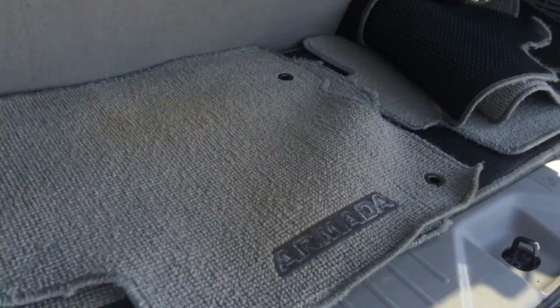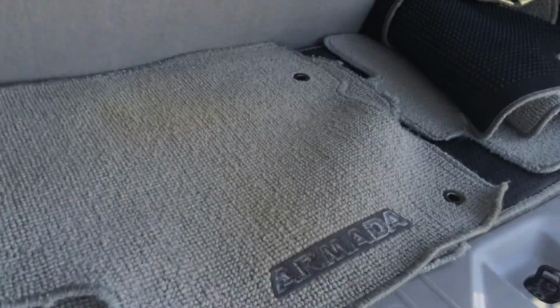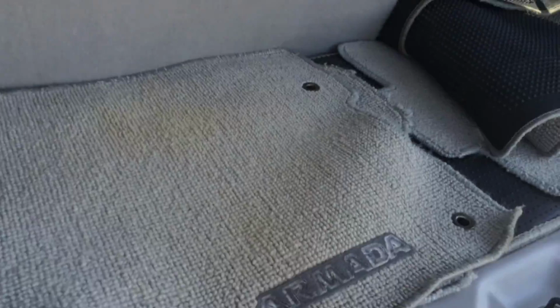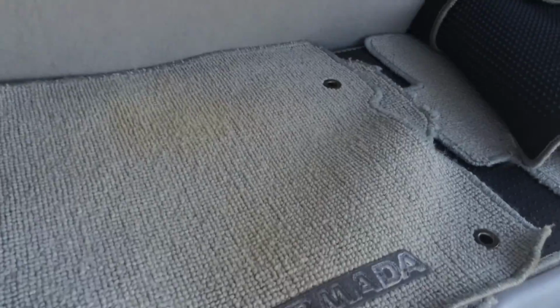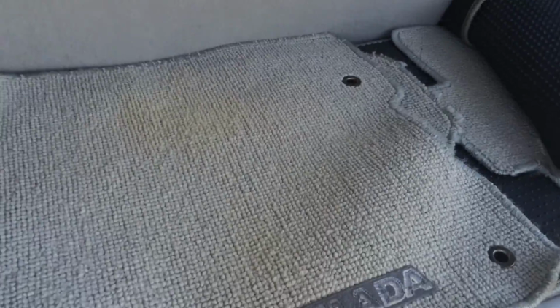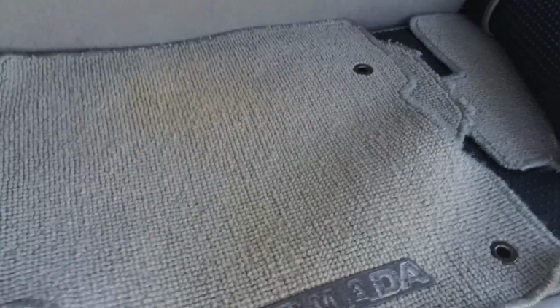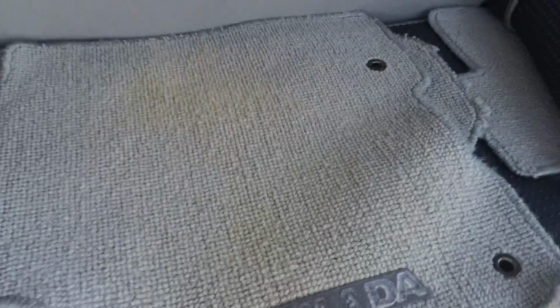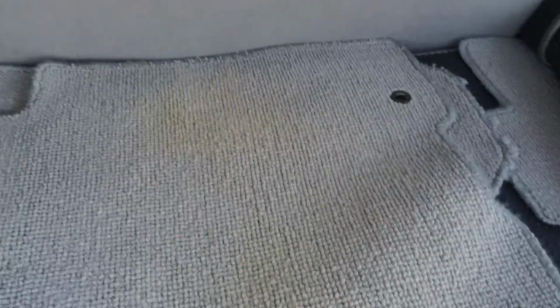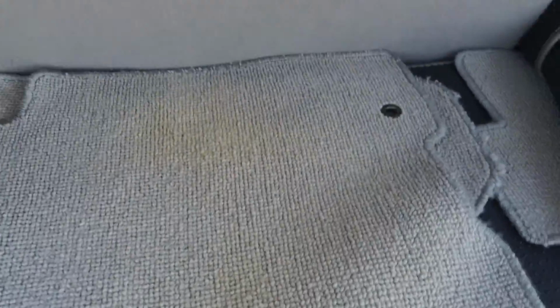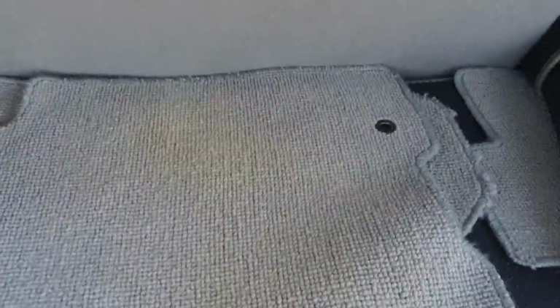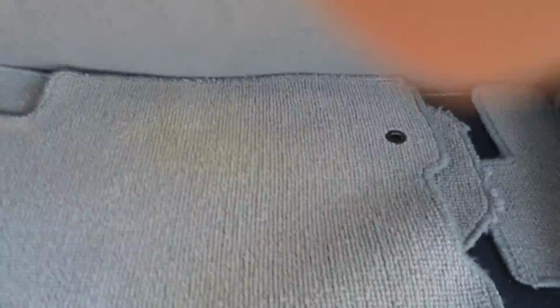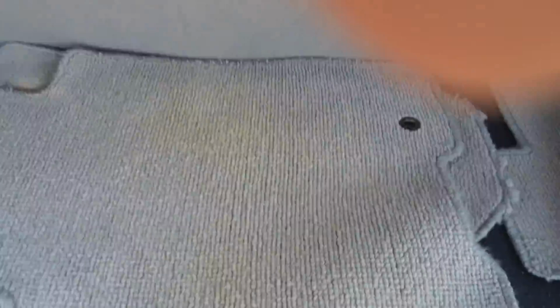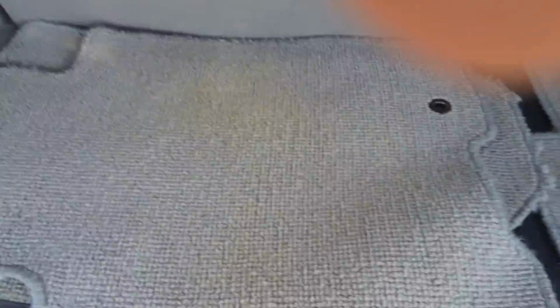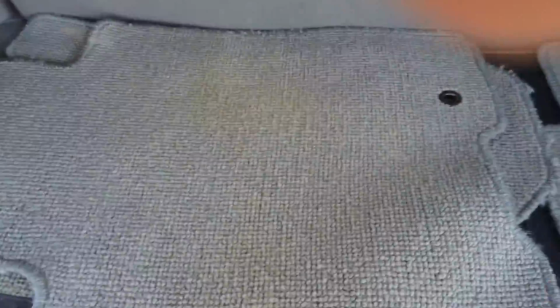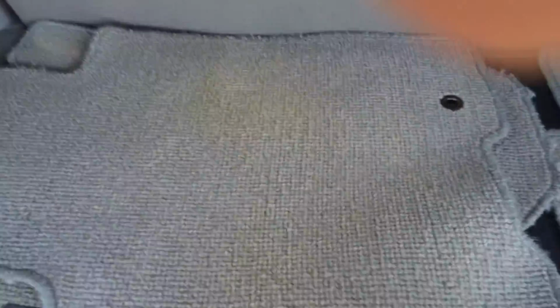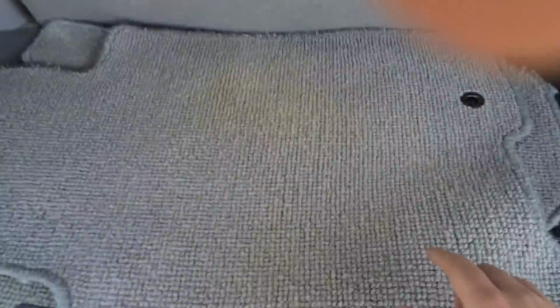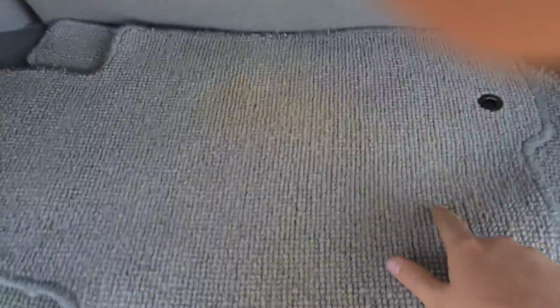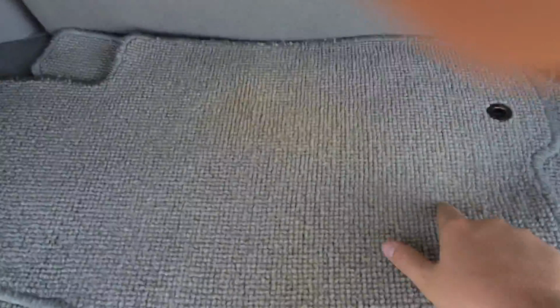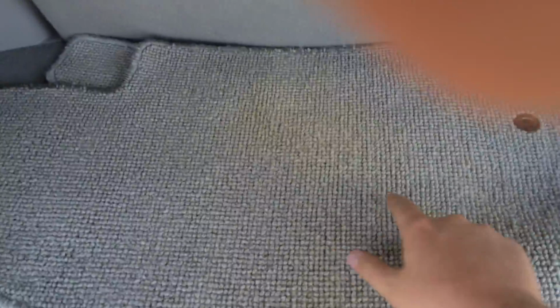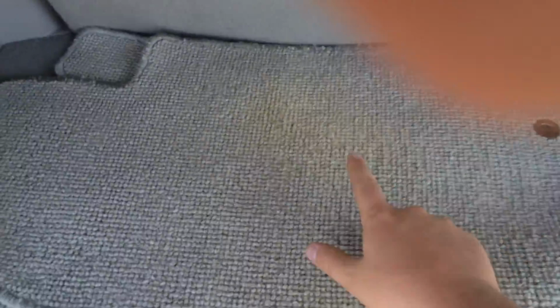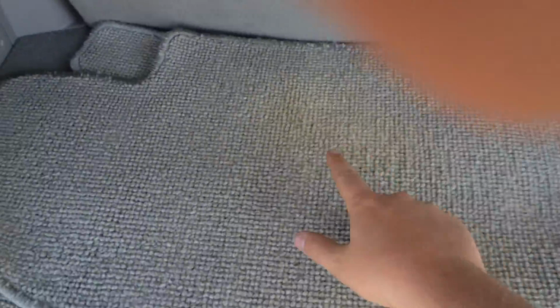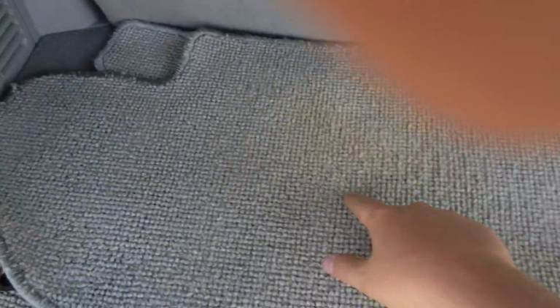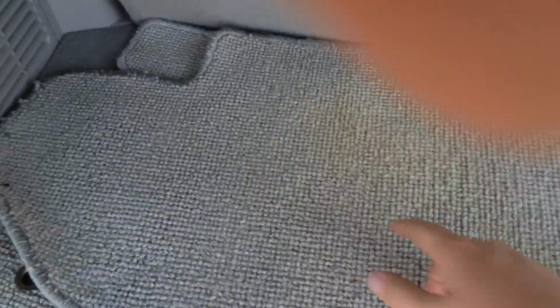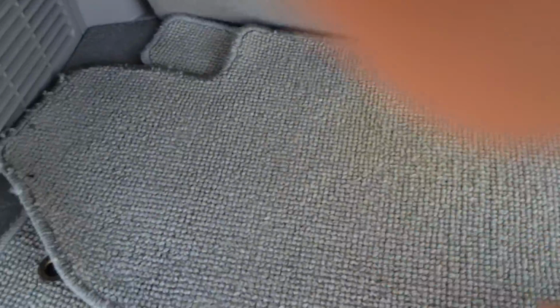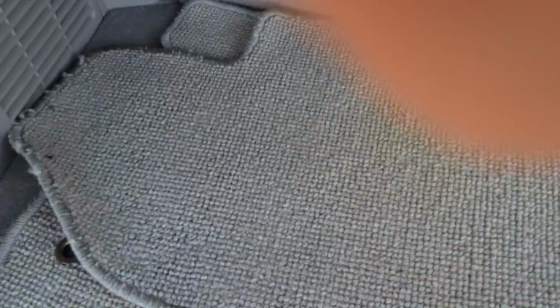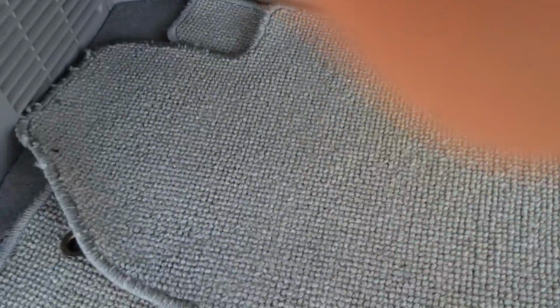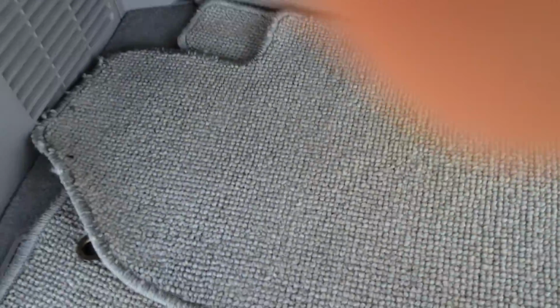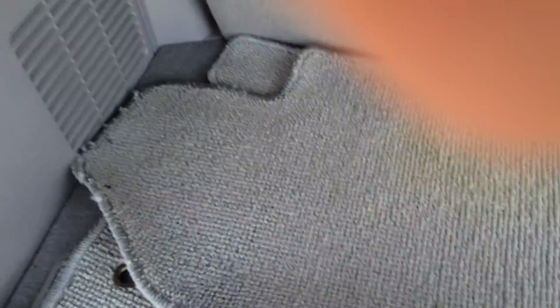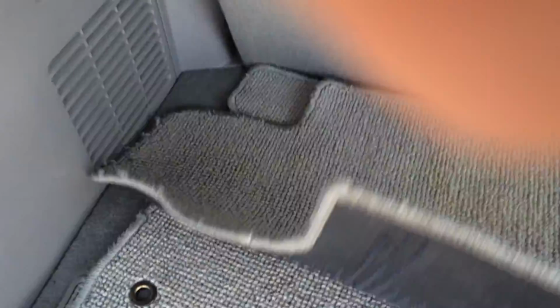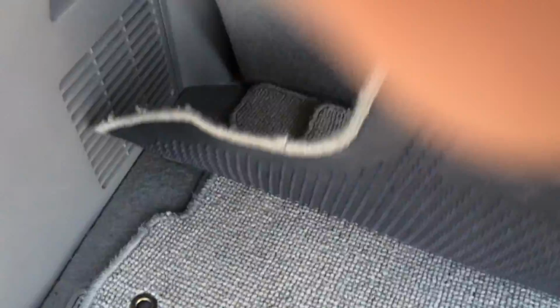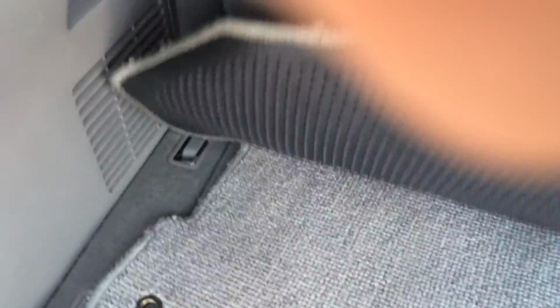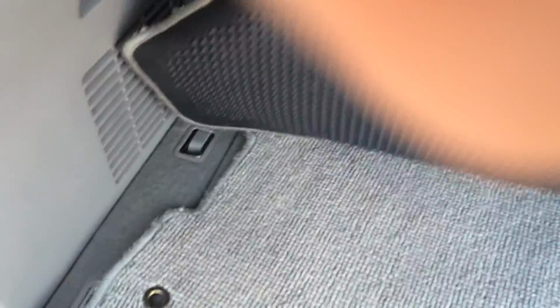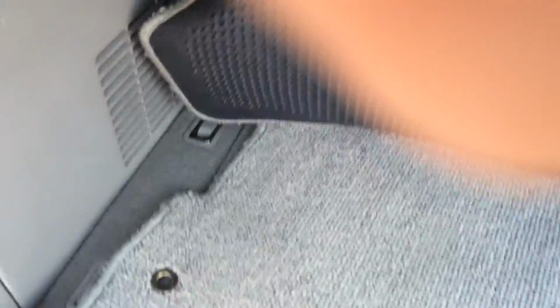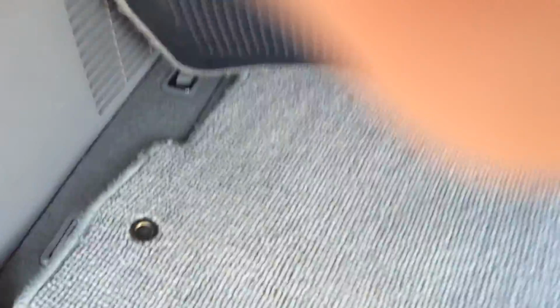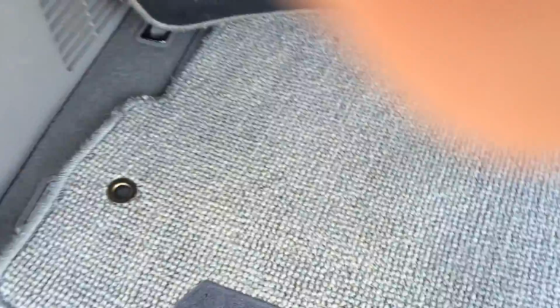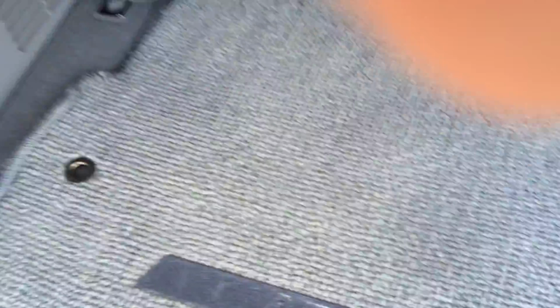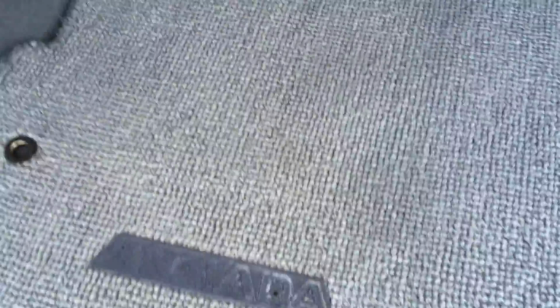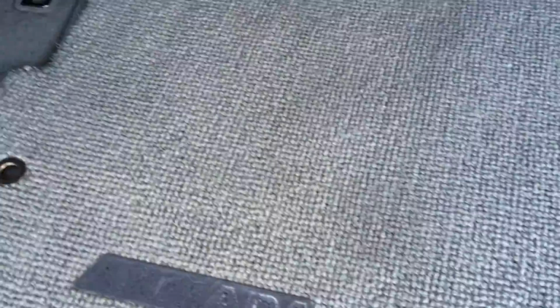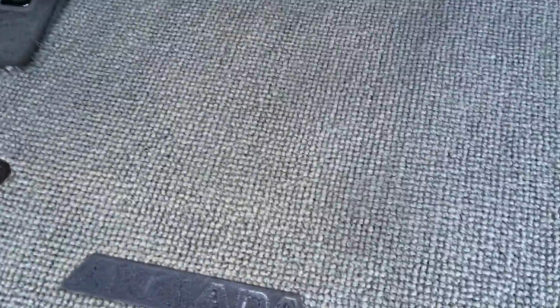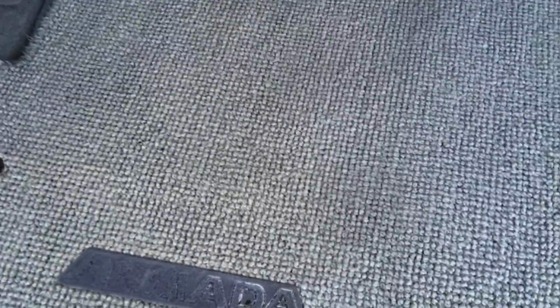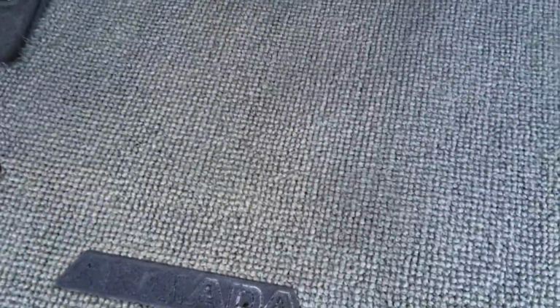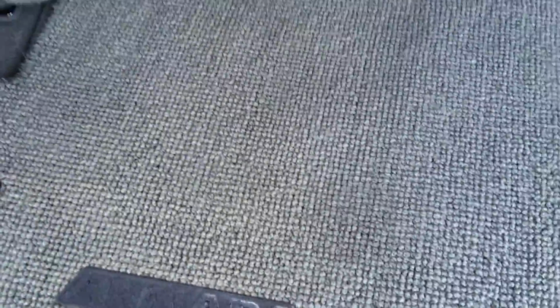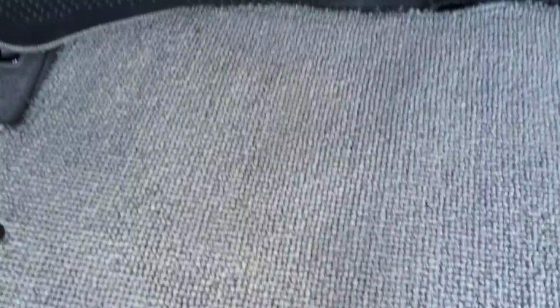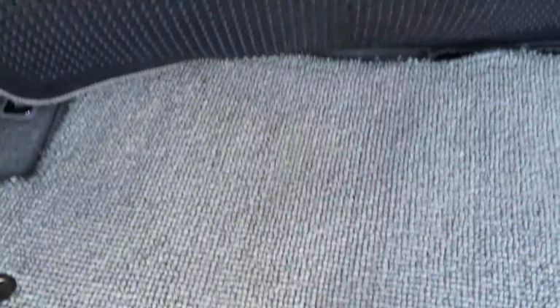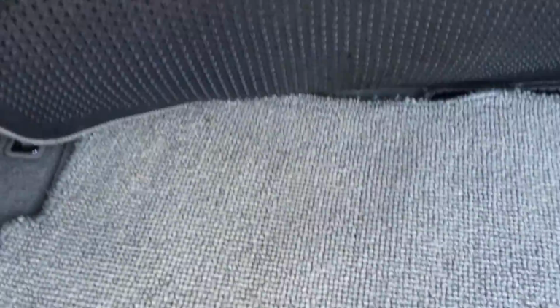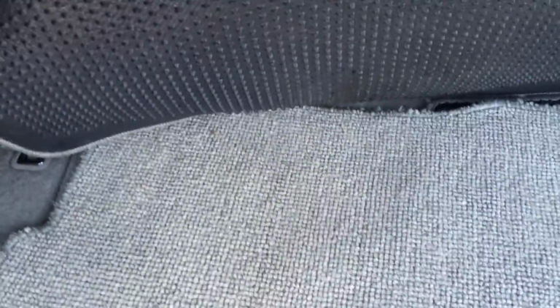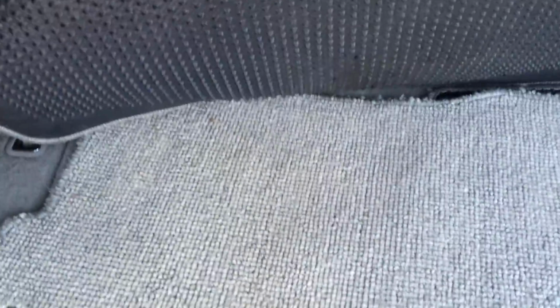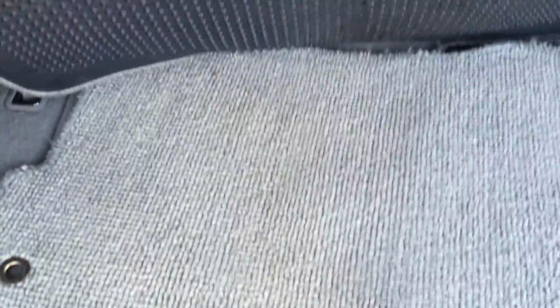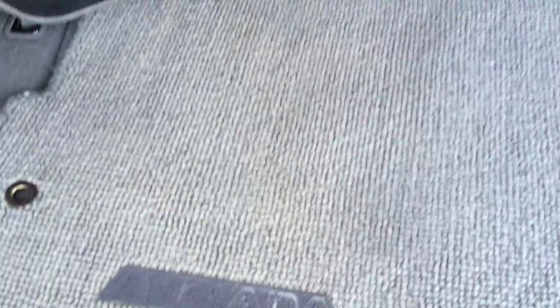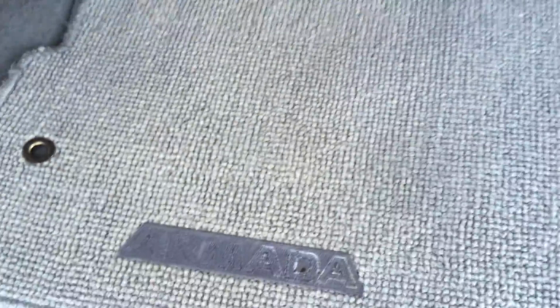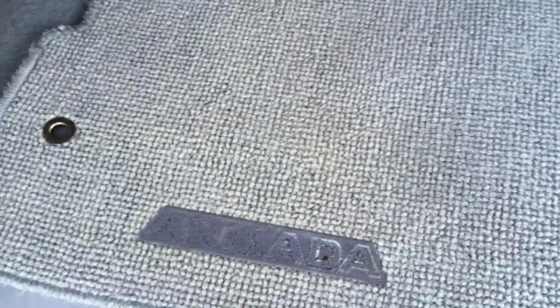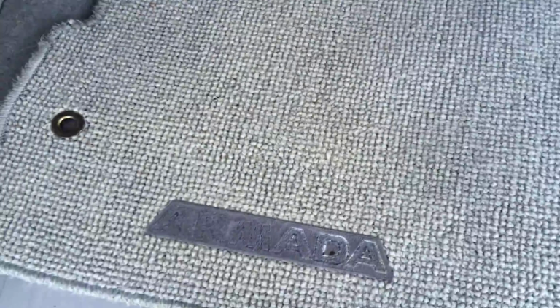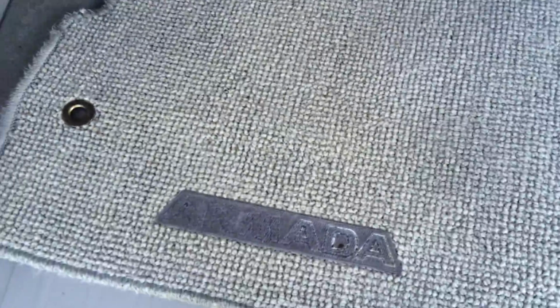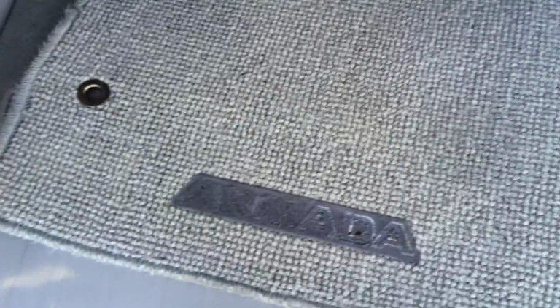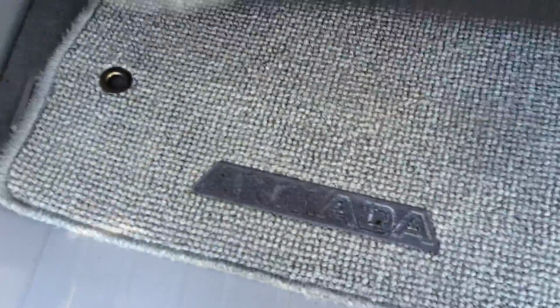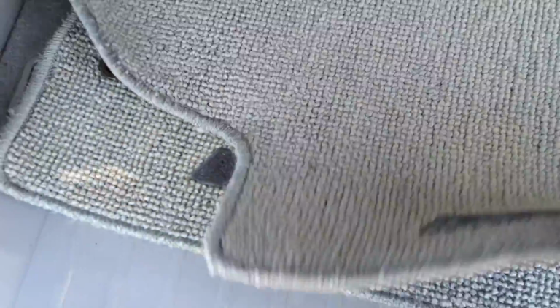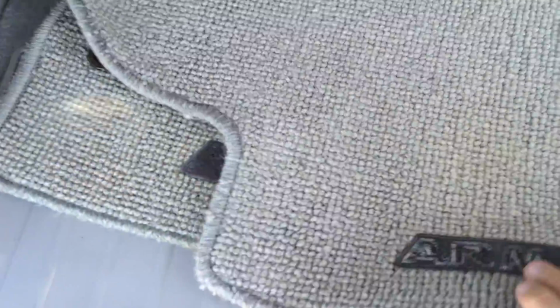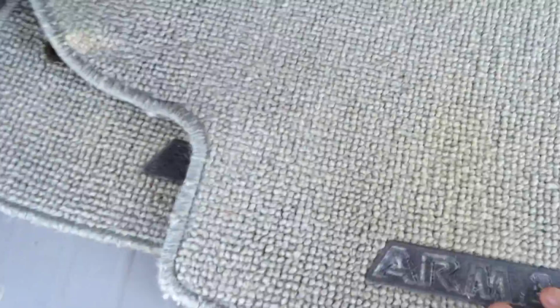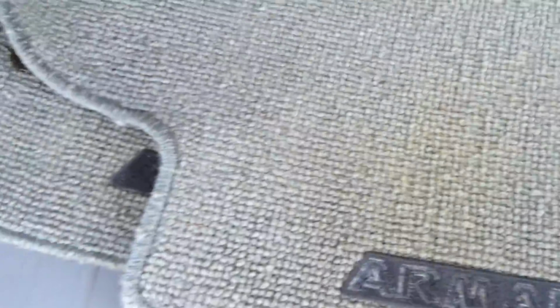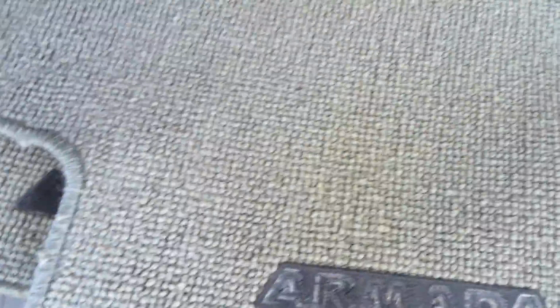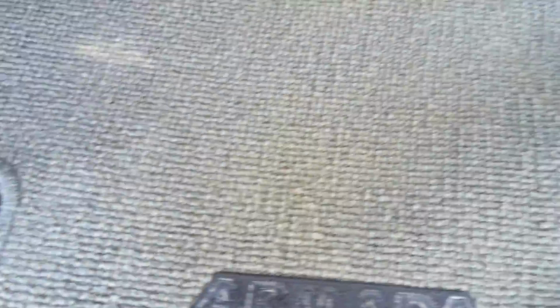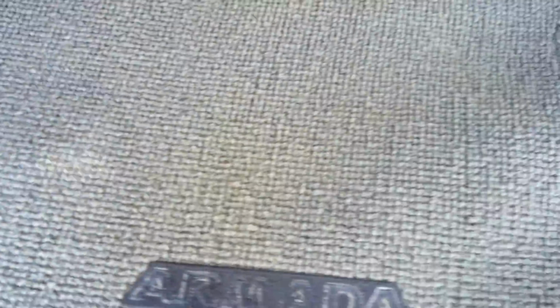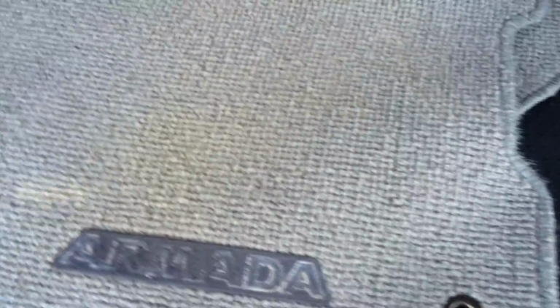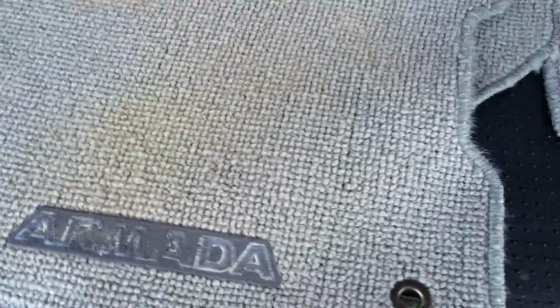As far as the mats go here, you can see there's a couple little stains. There's the passenger — nothing on the passenger.